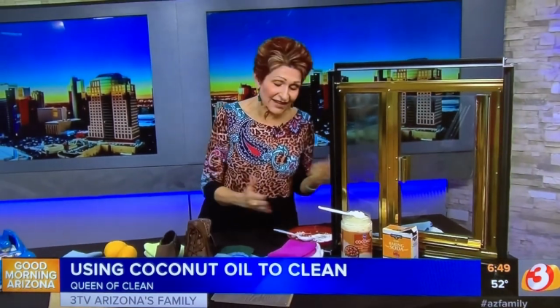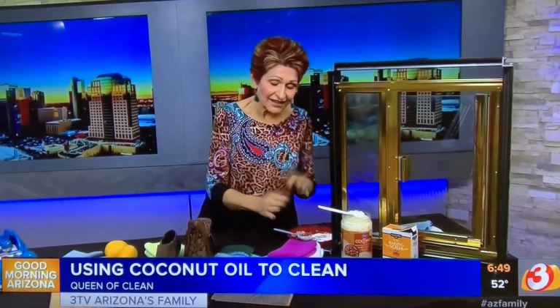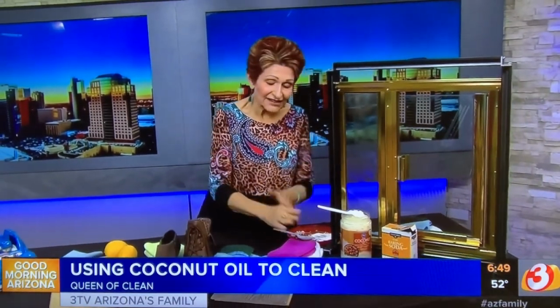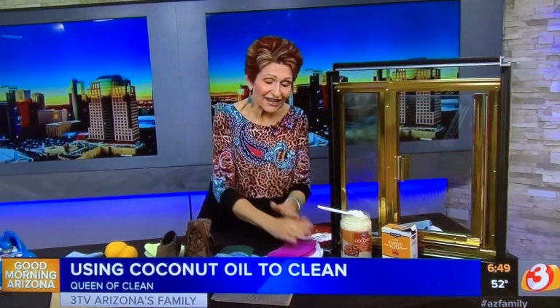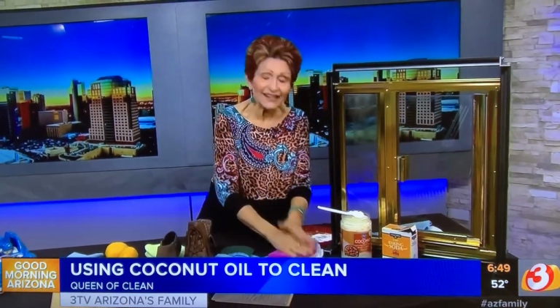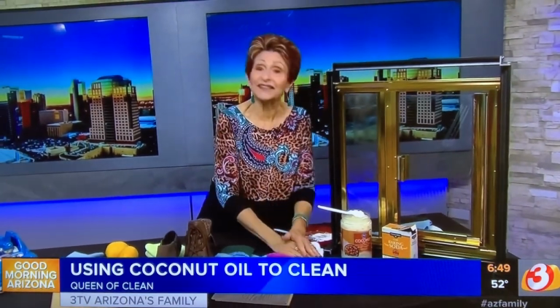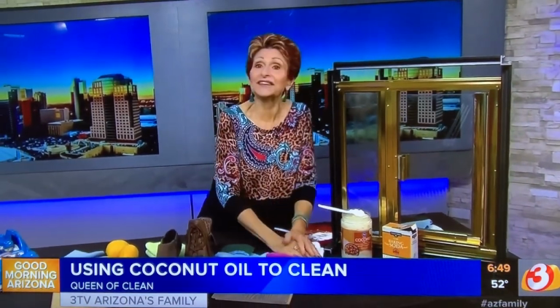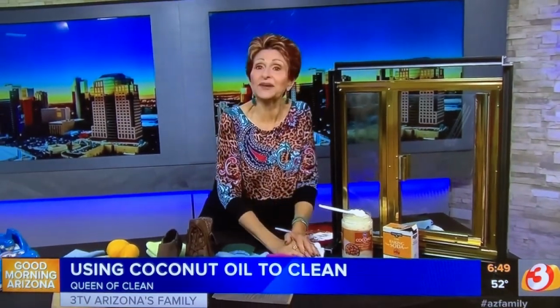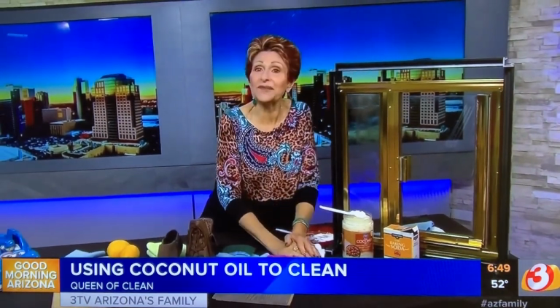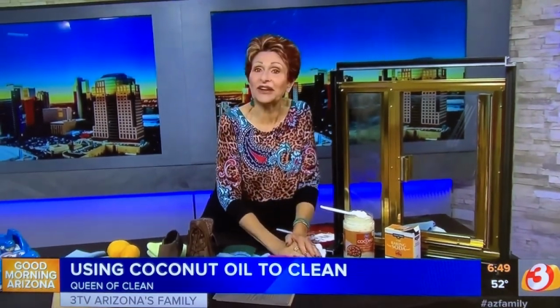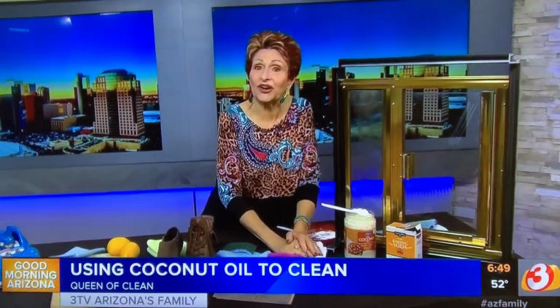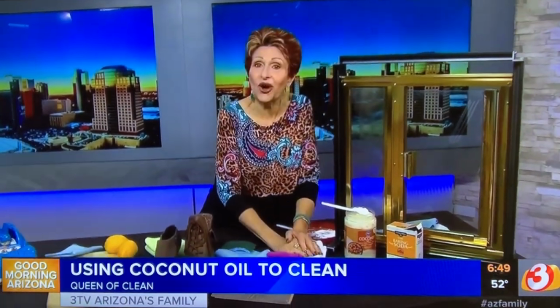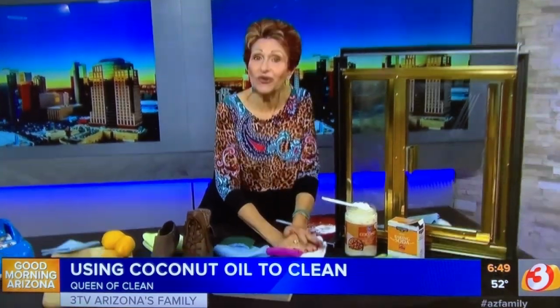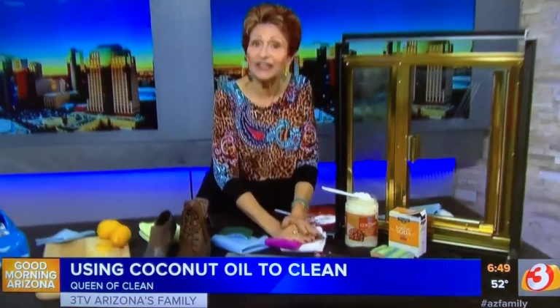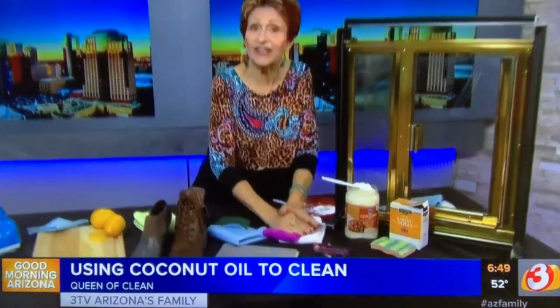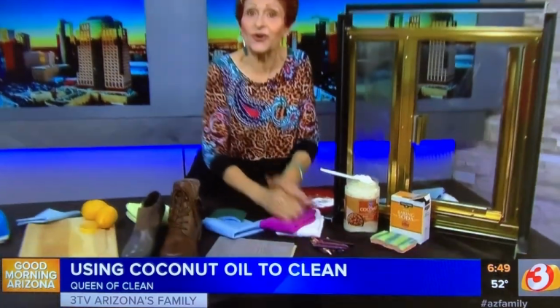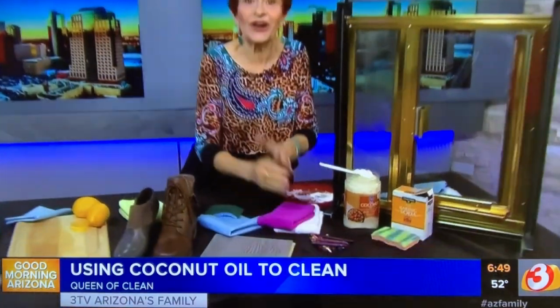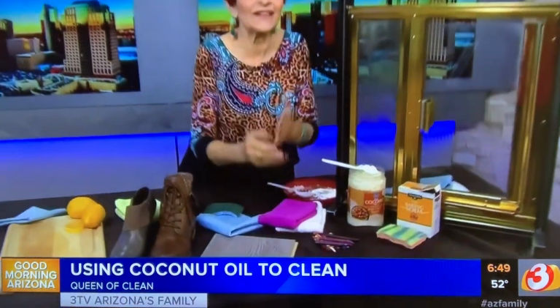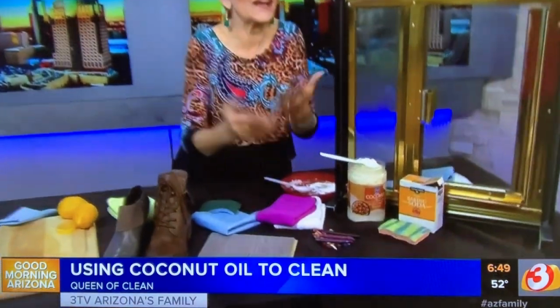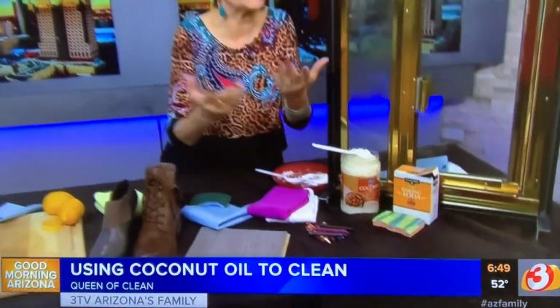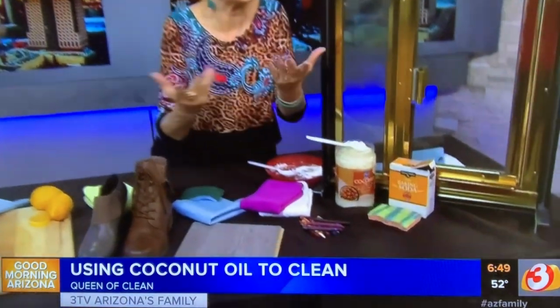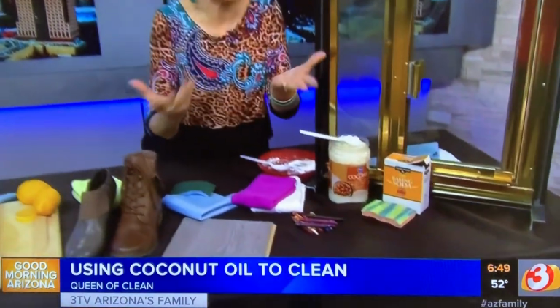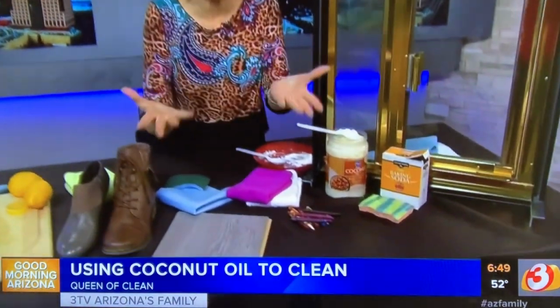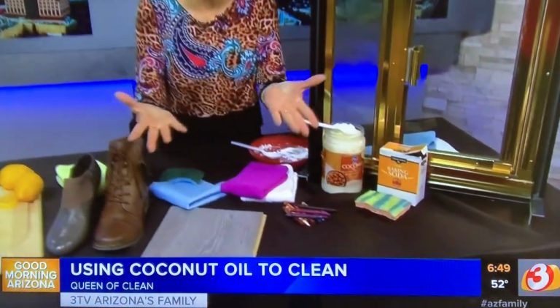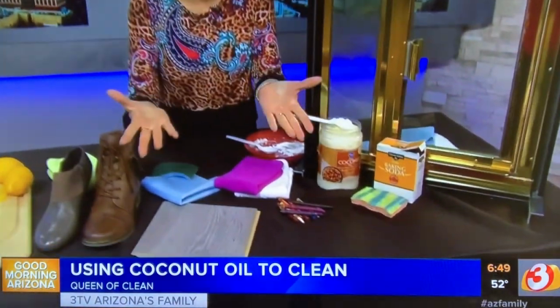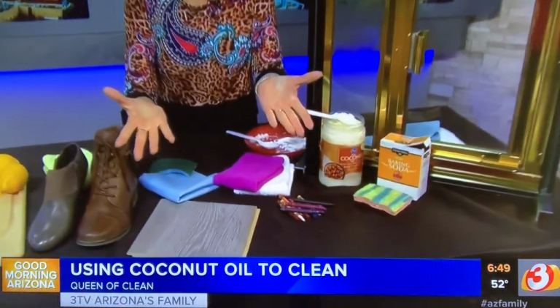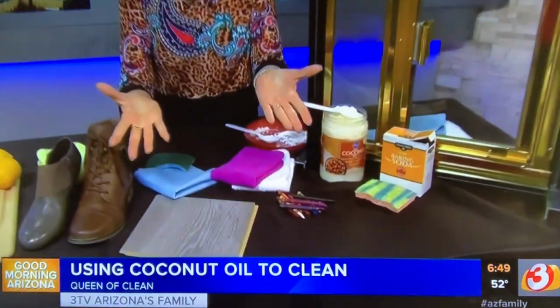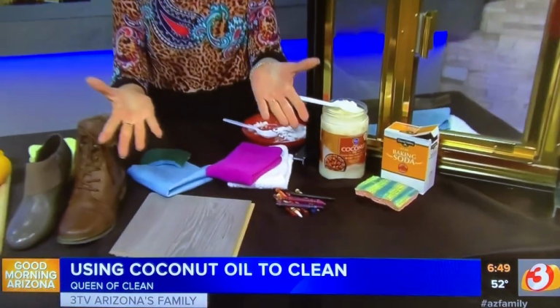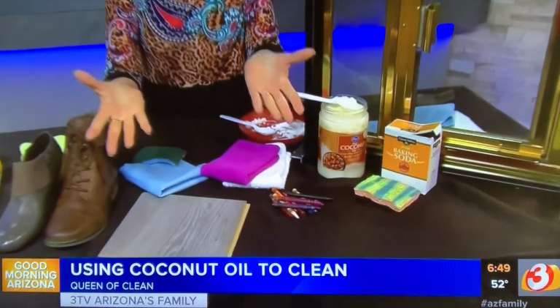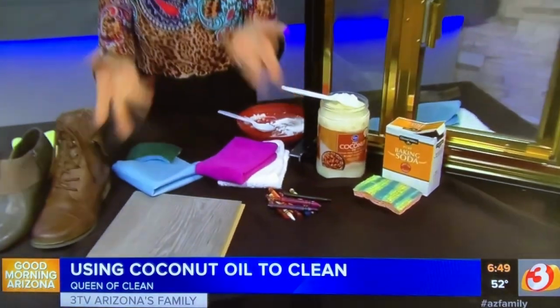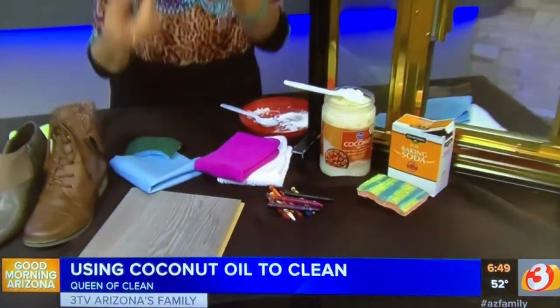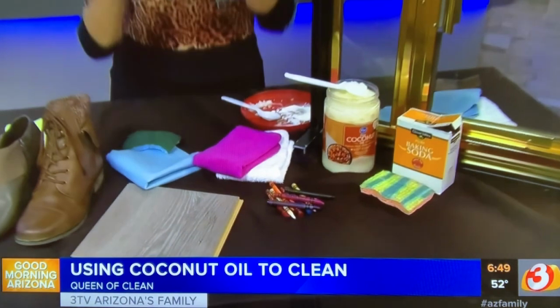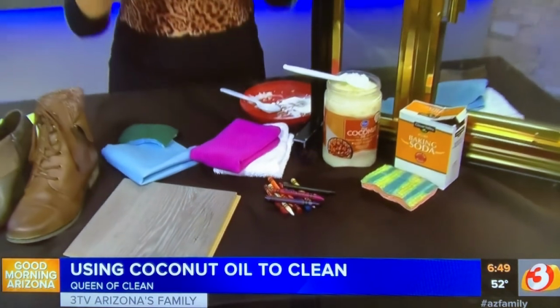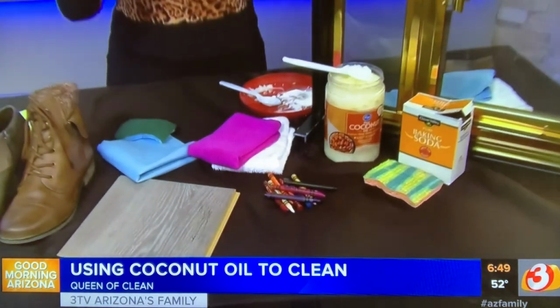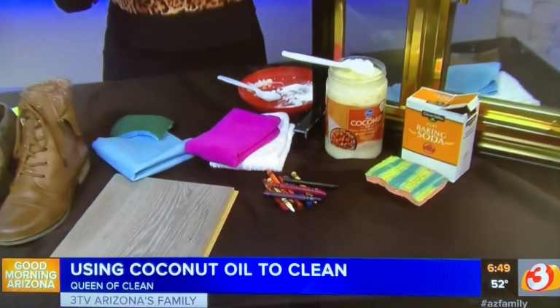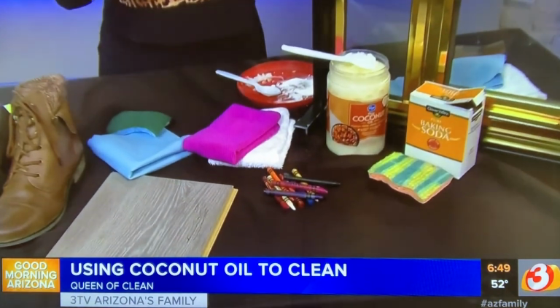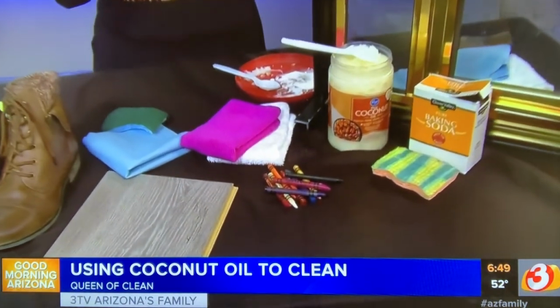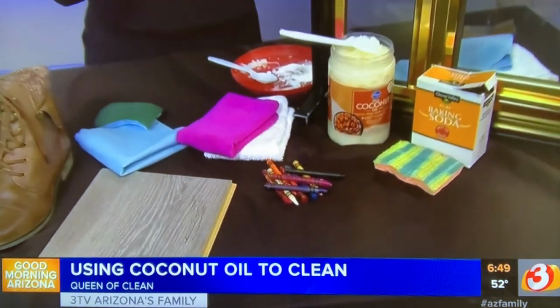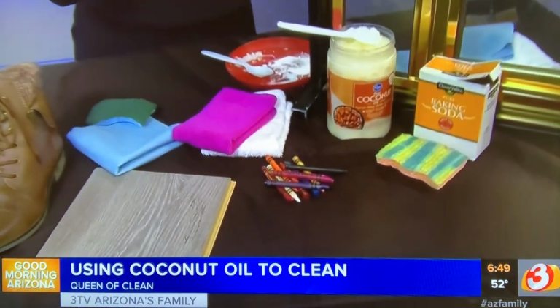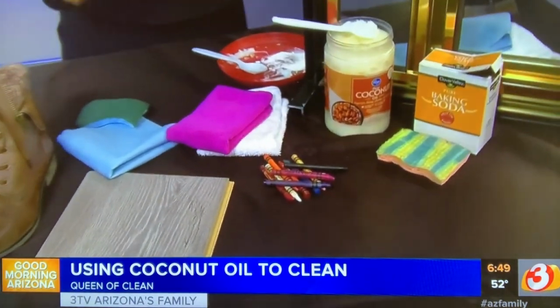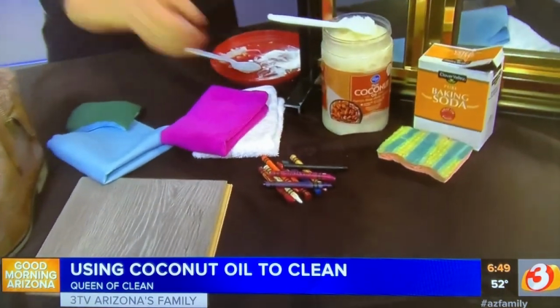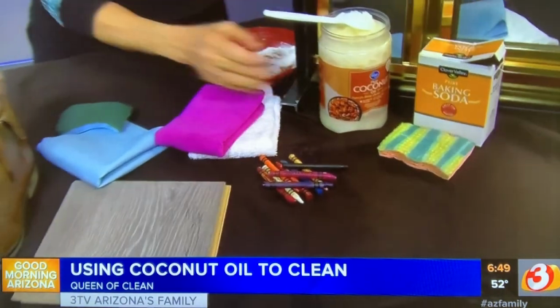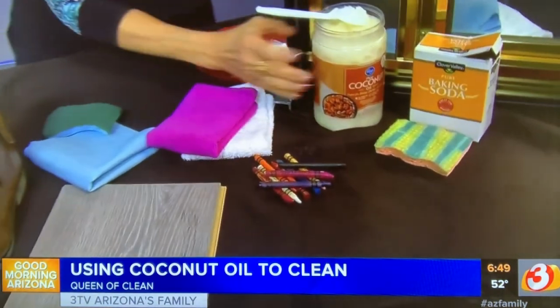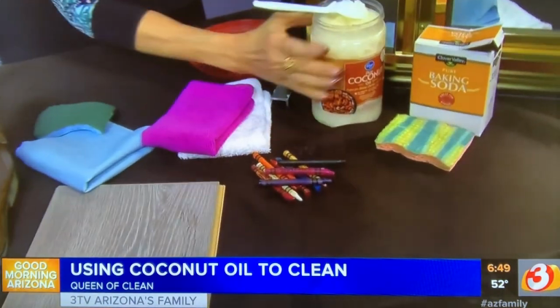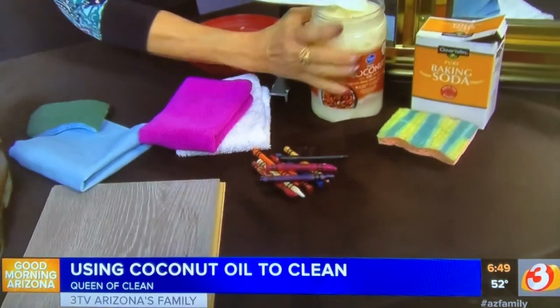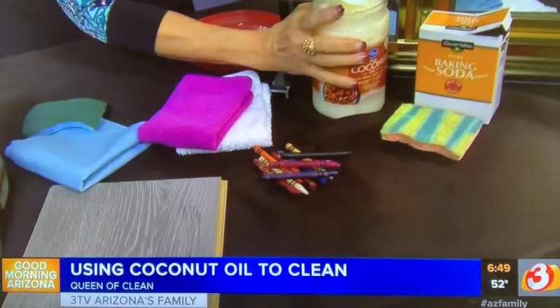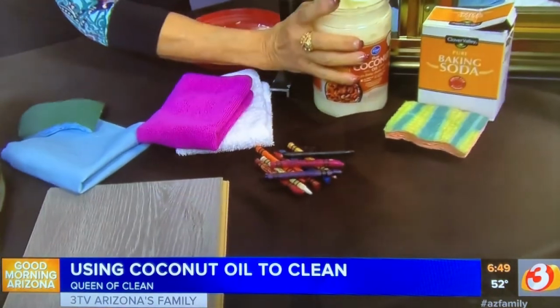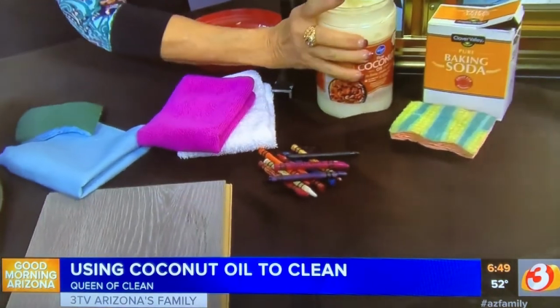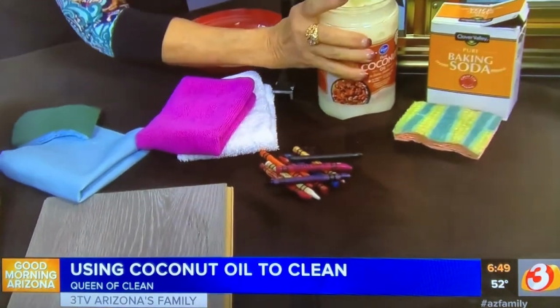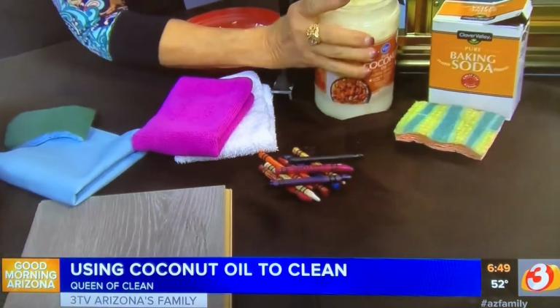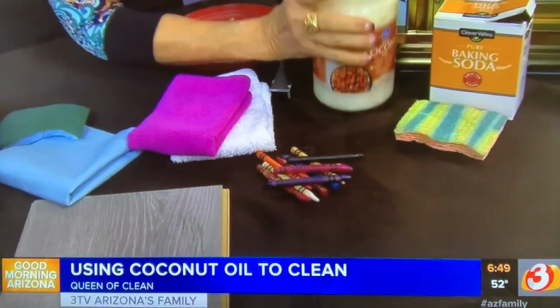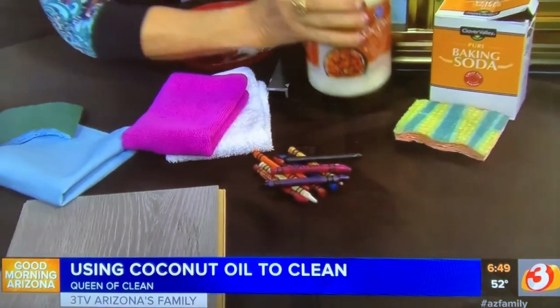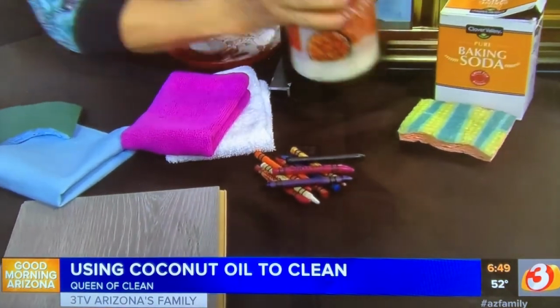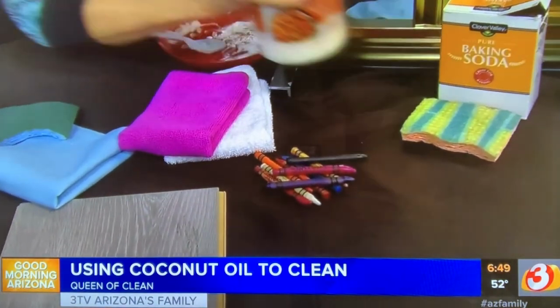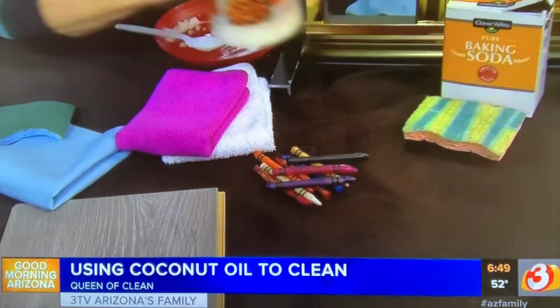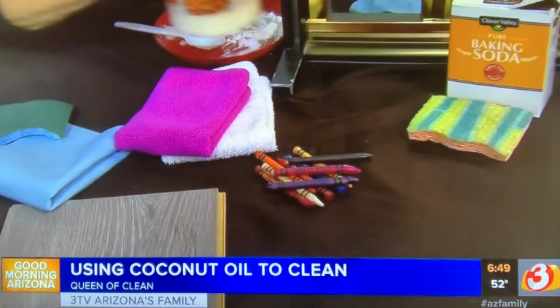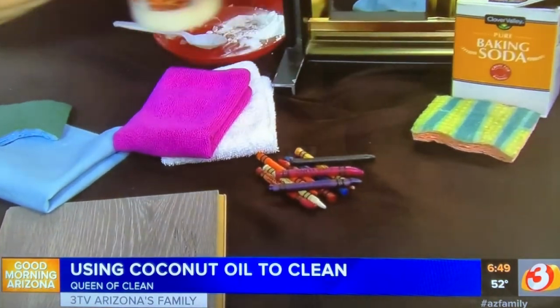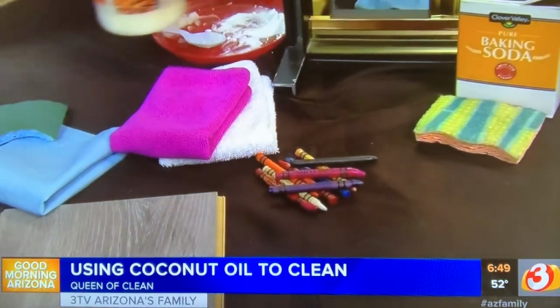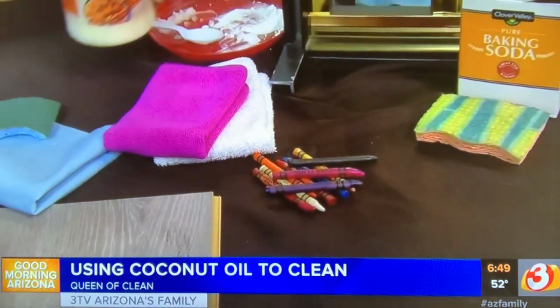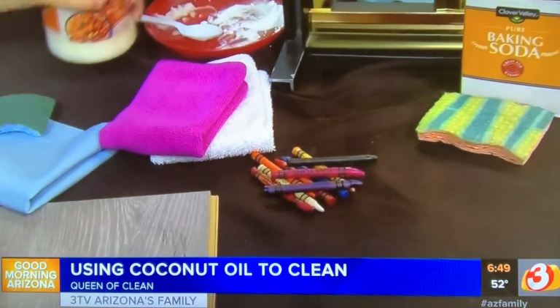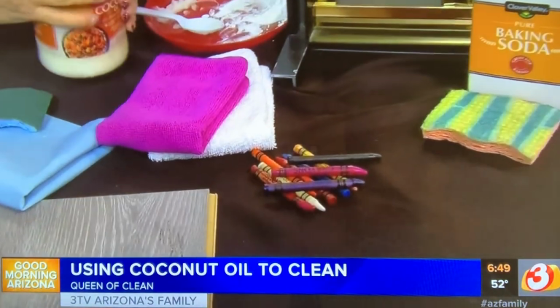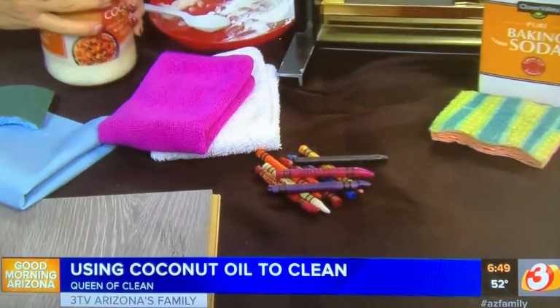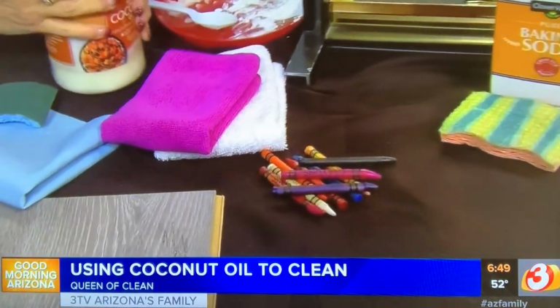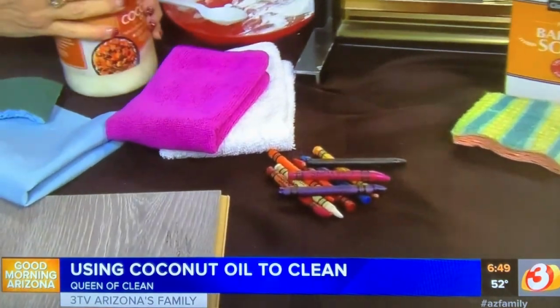Next: have the kids colored on the walls? Take a little coconut oil on a paper towel, wipe the wall off, and you're done.